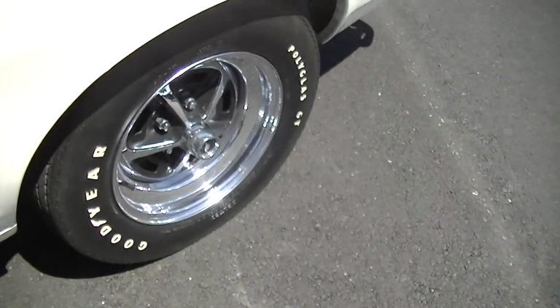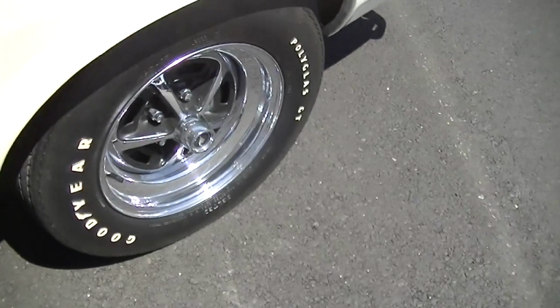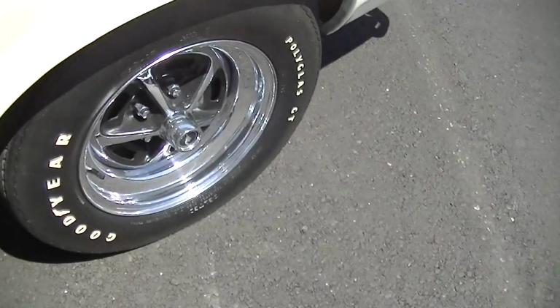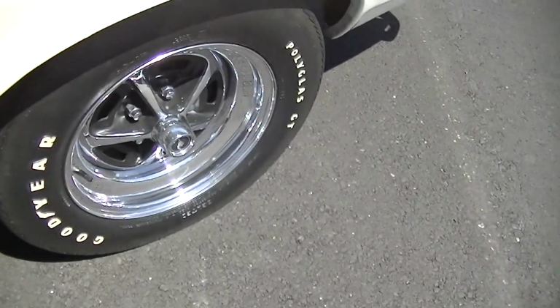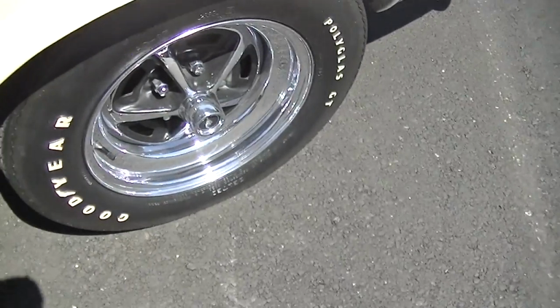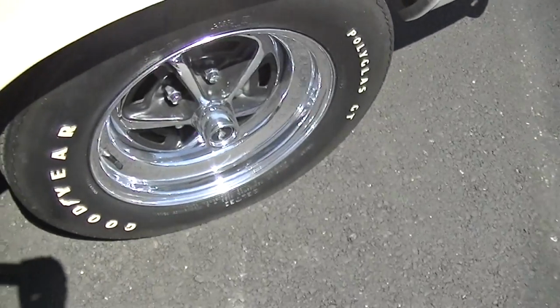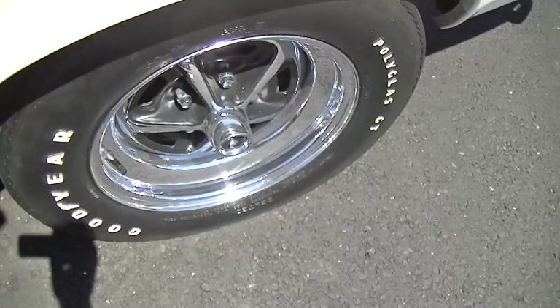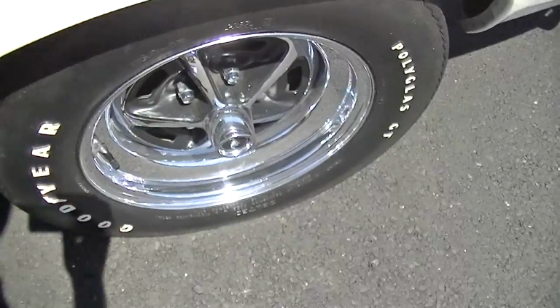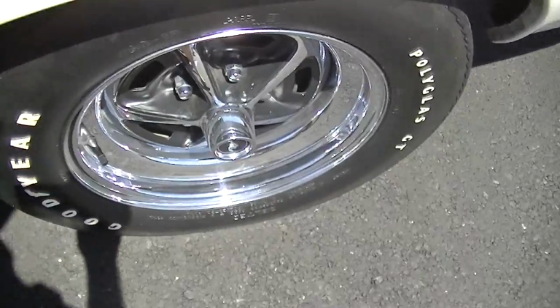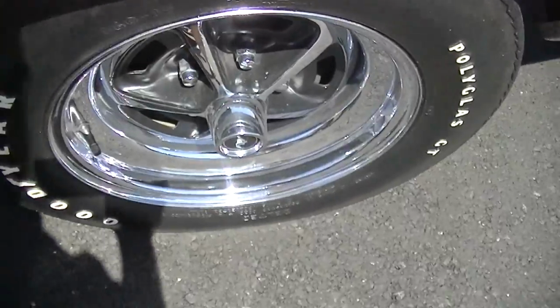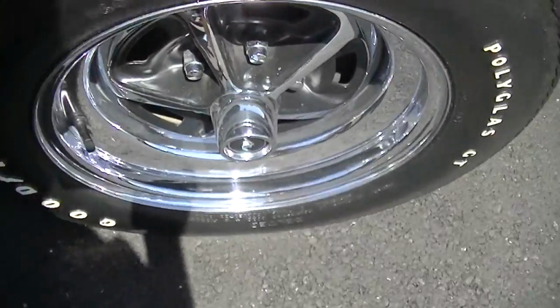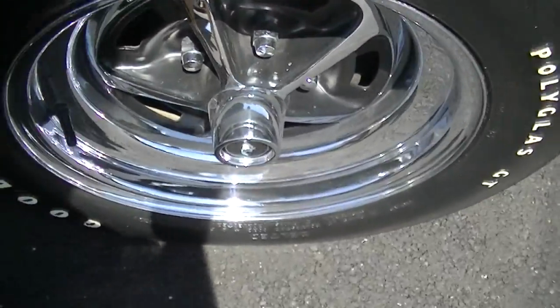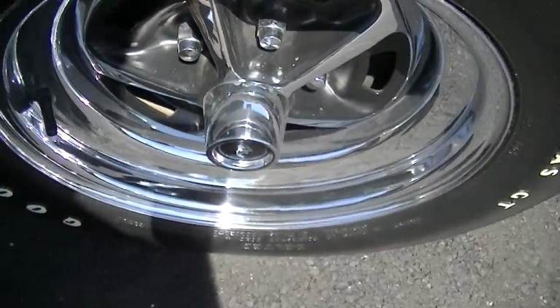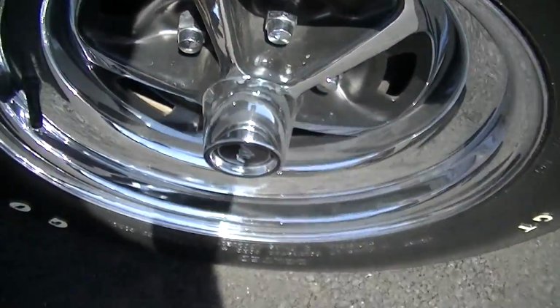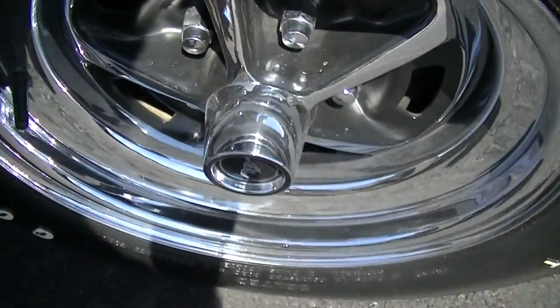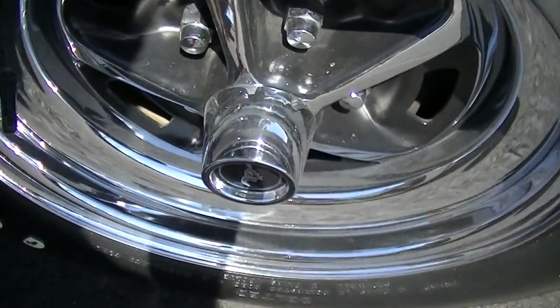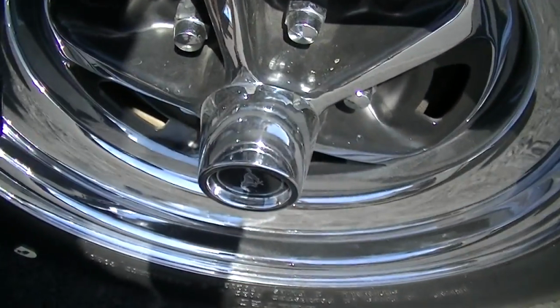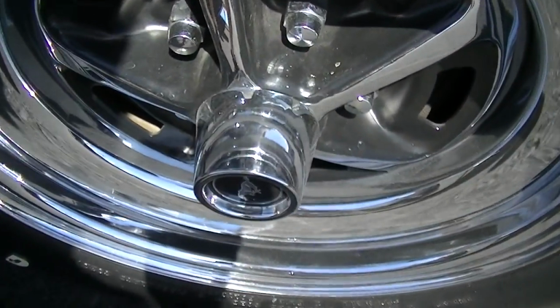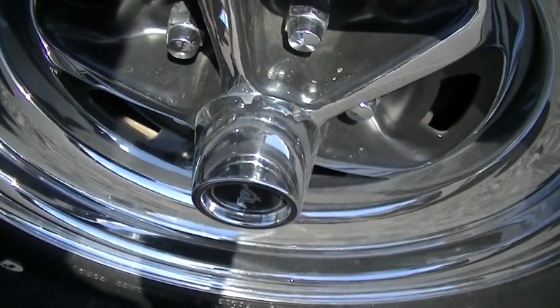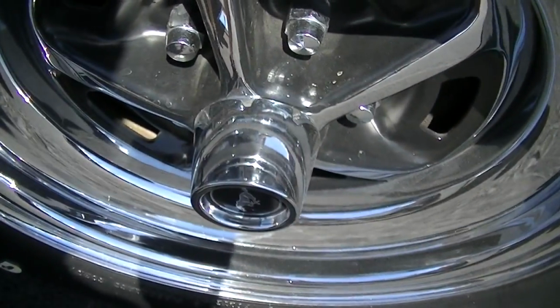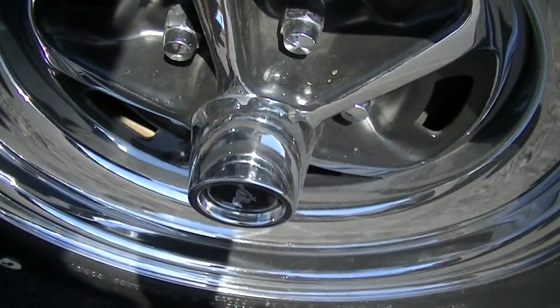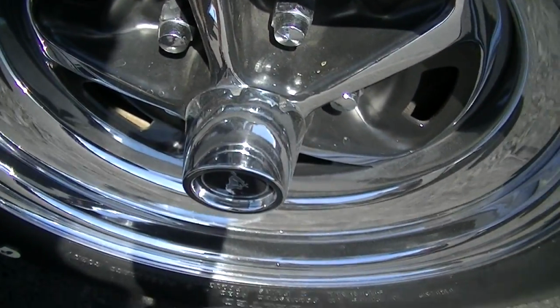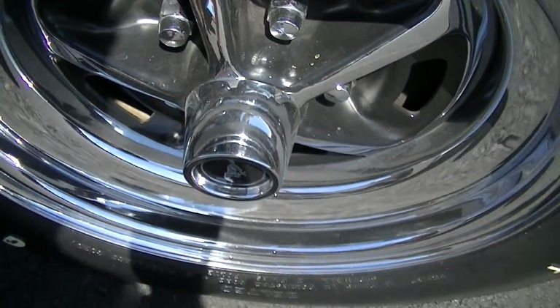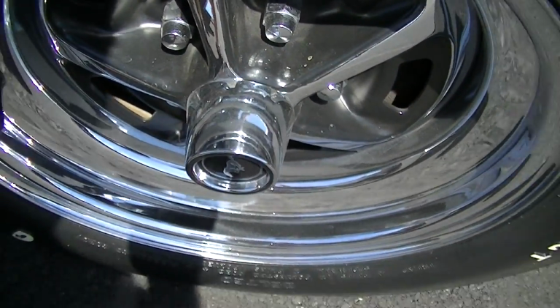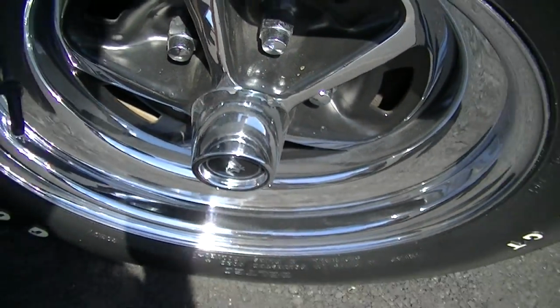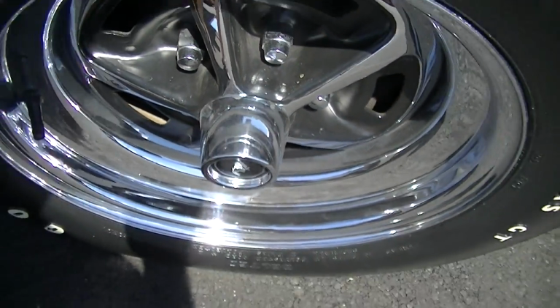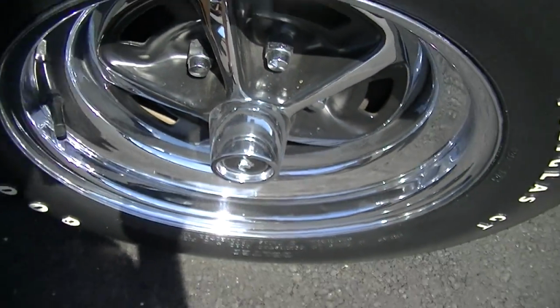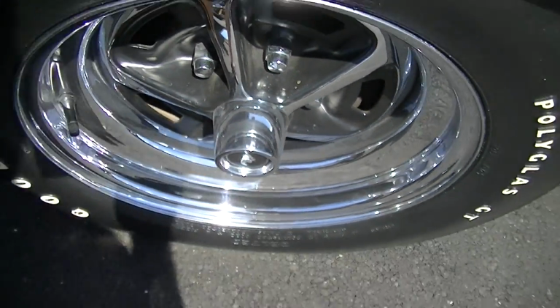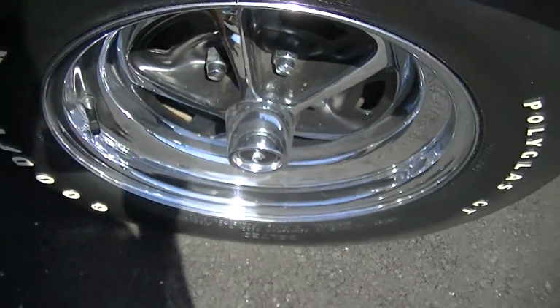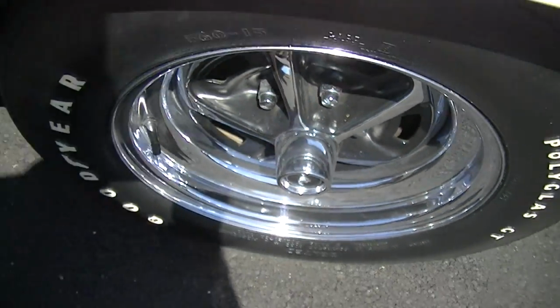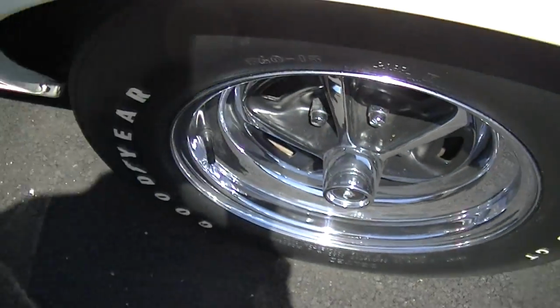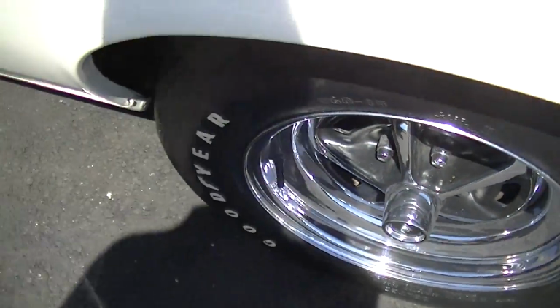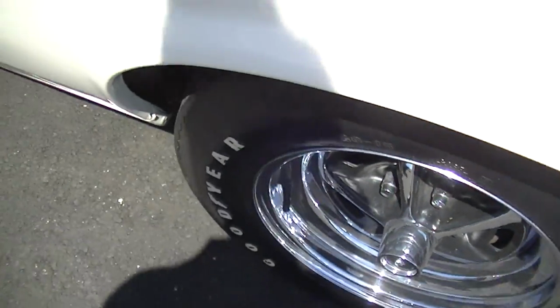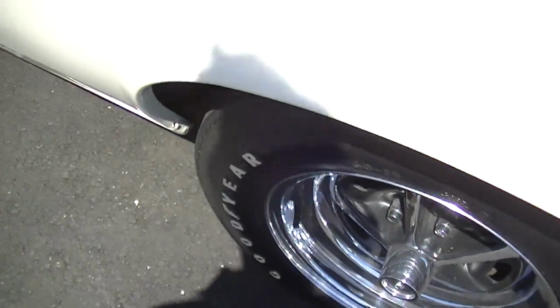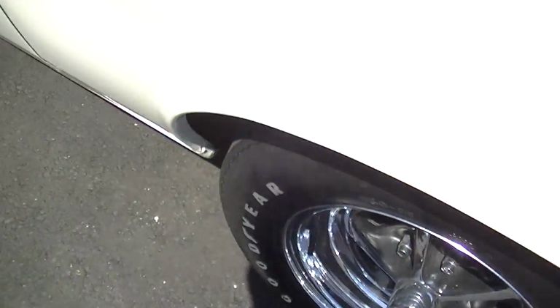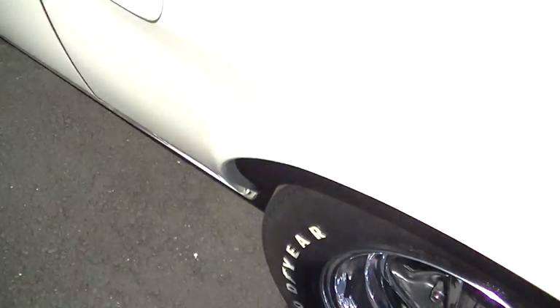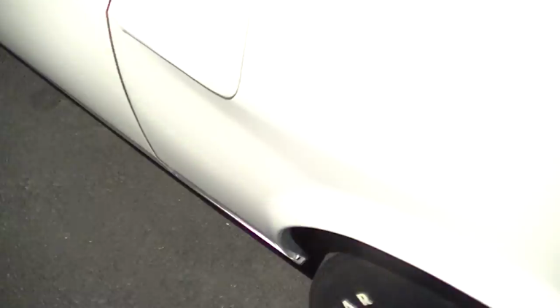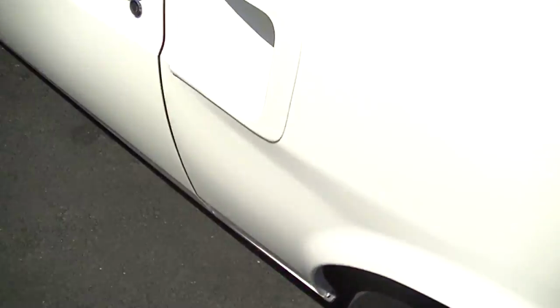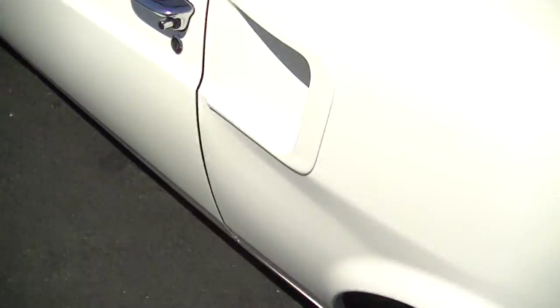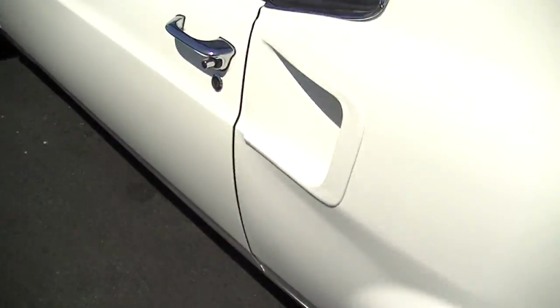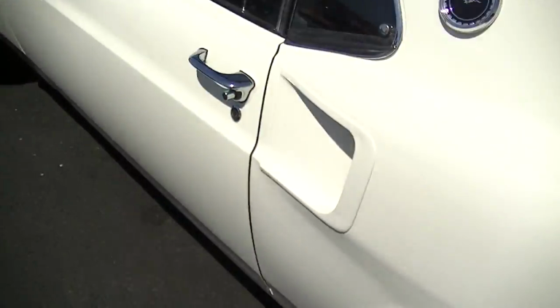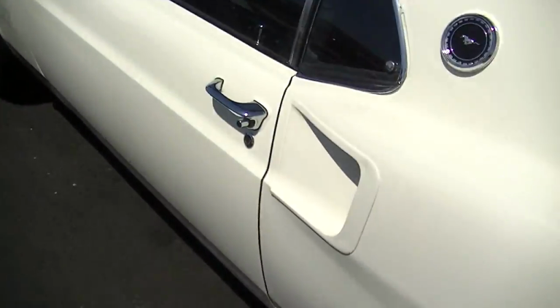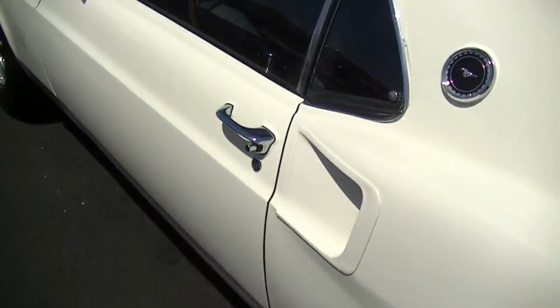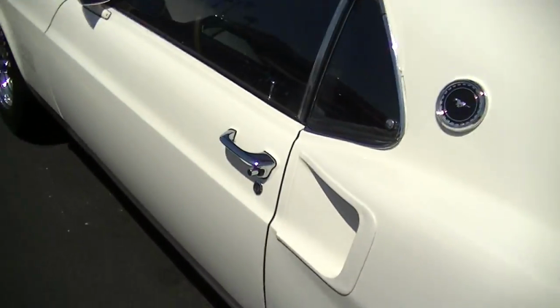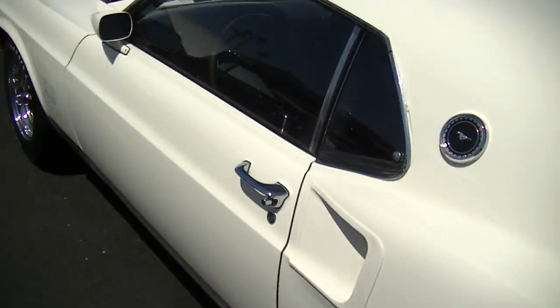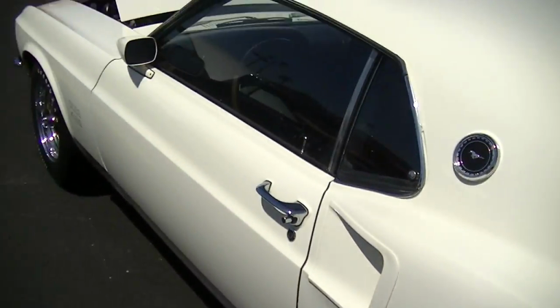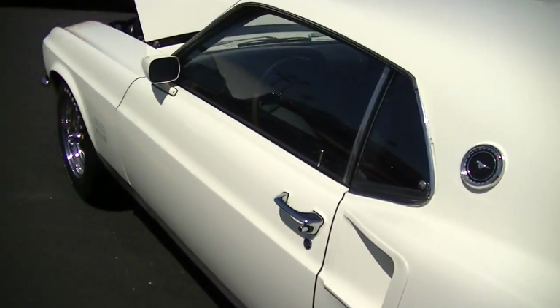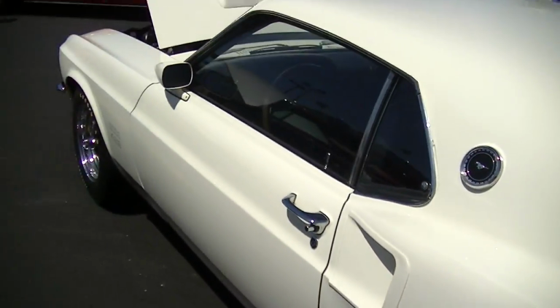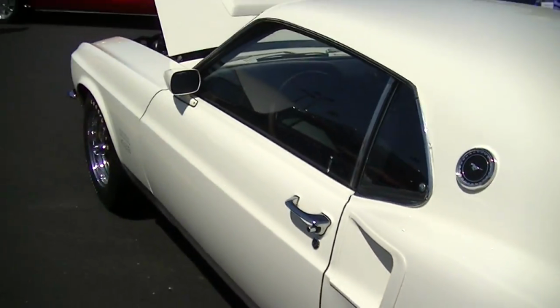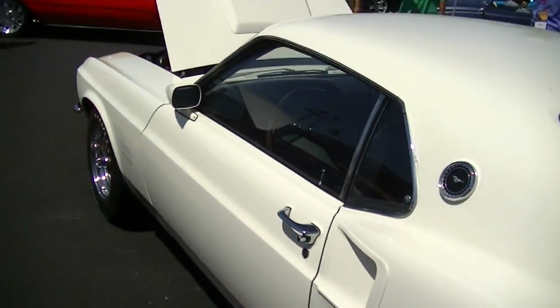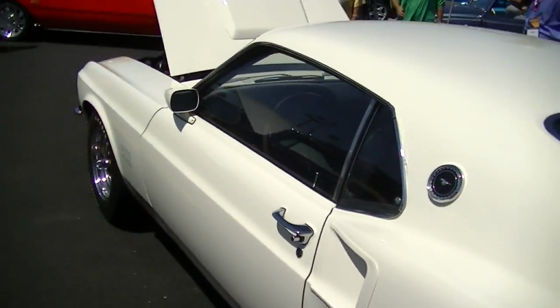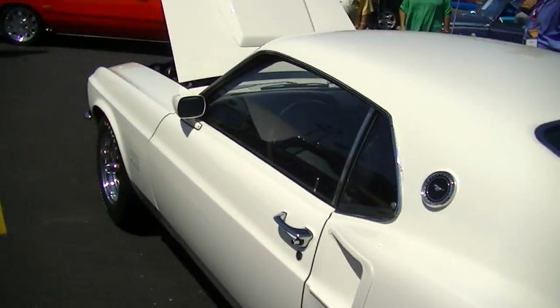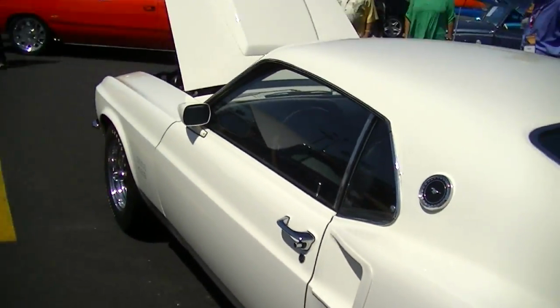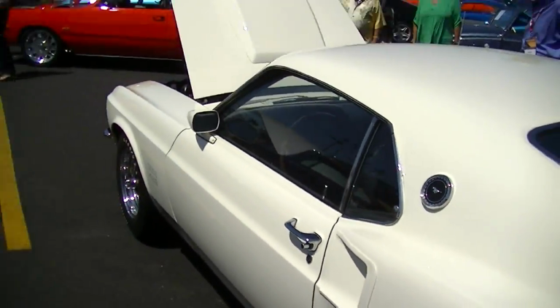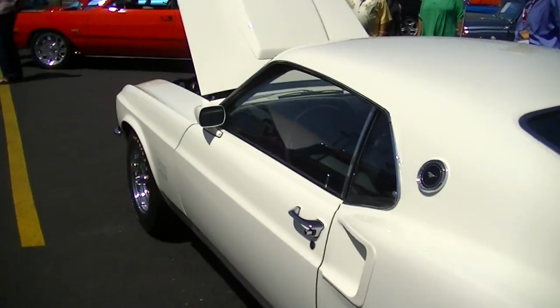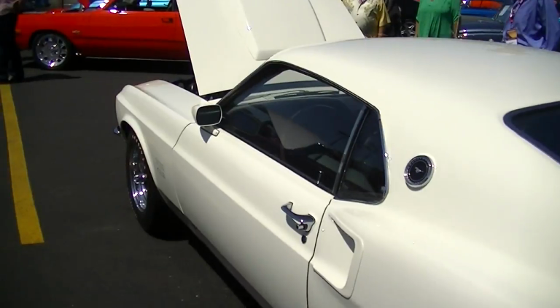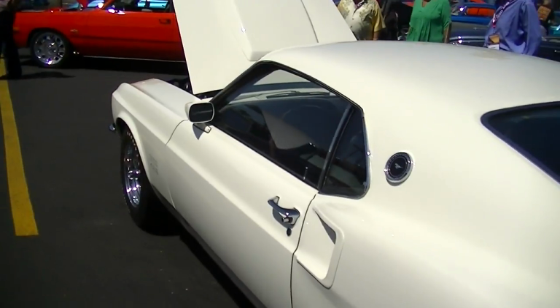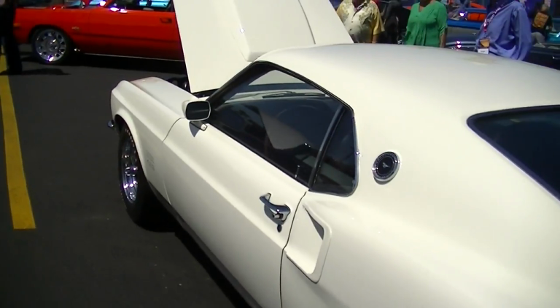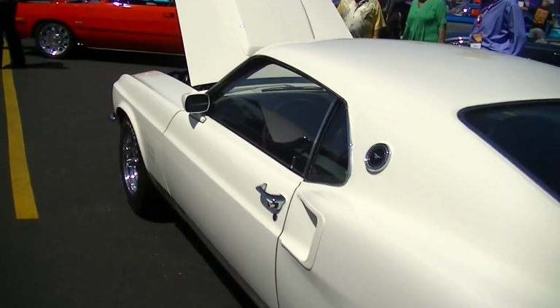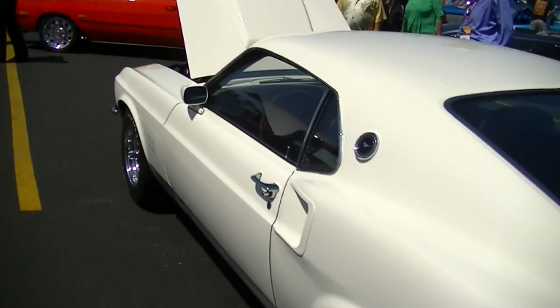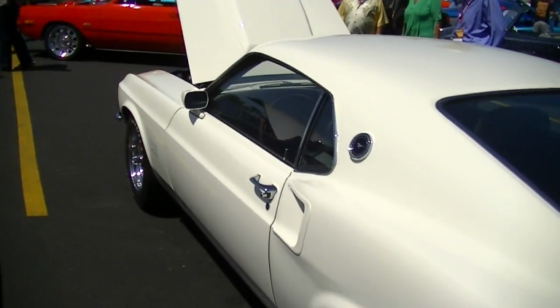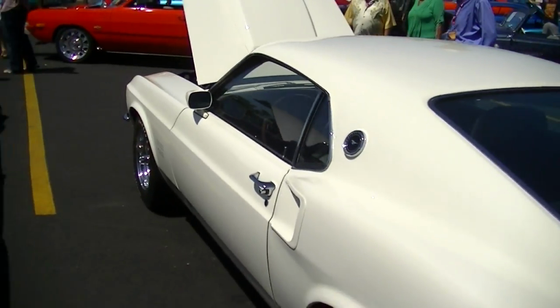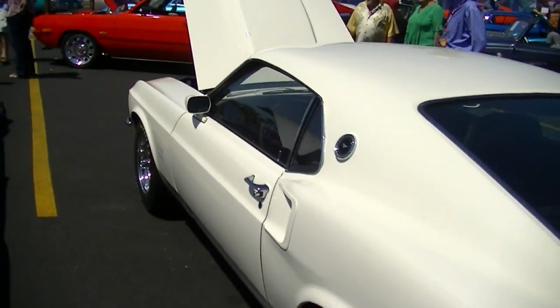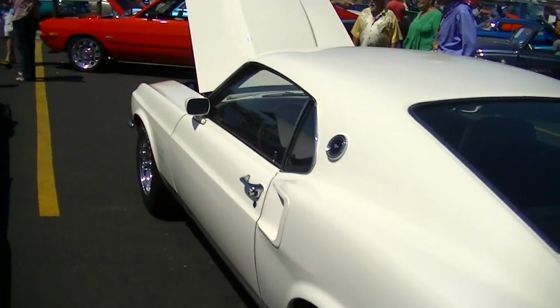The Boss 429s did have these larger Magnum 500 caps — the deep ones — versus the four-inch.